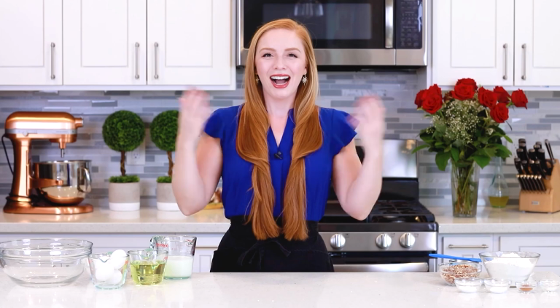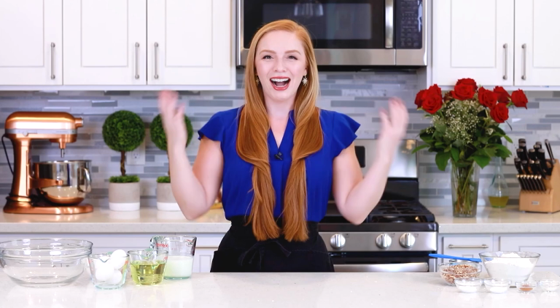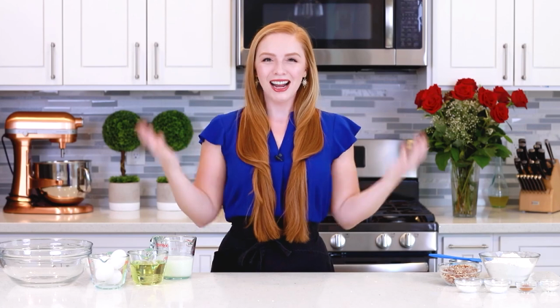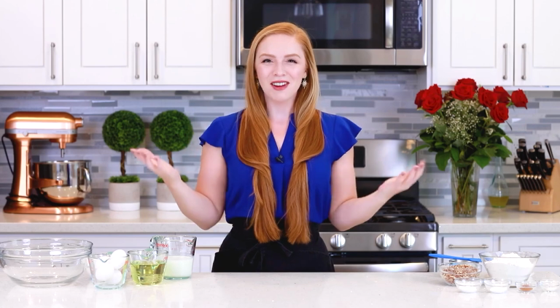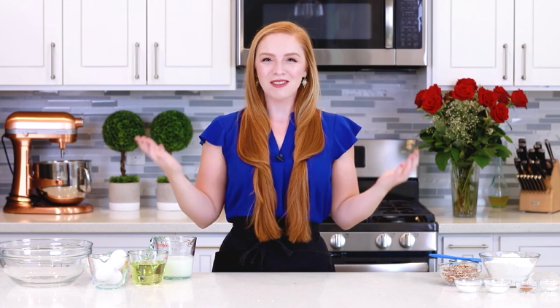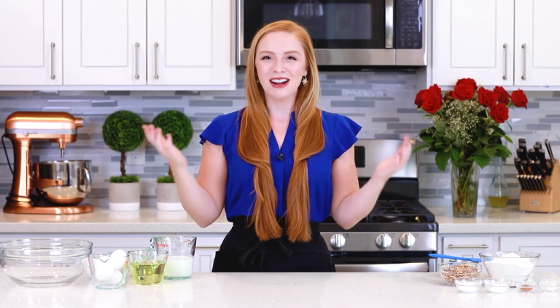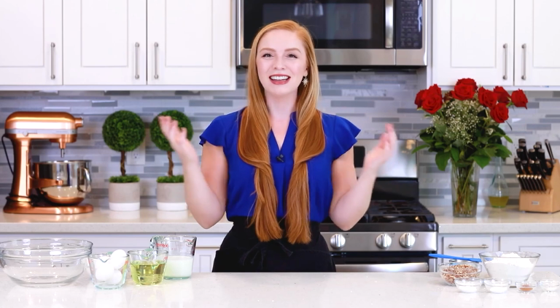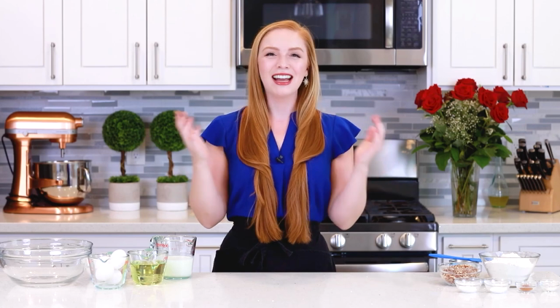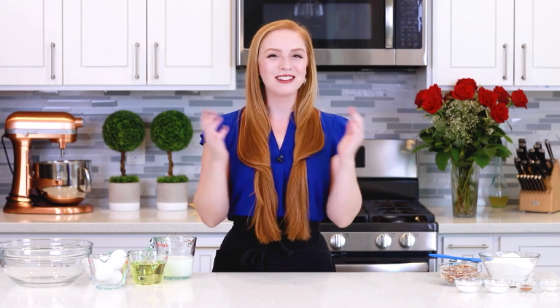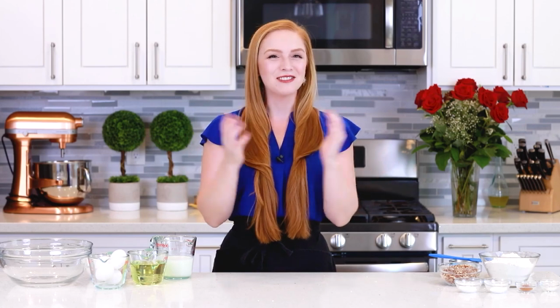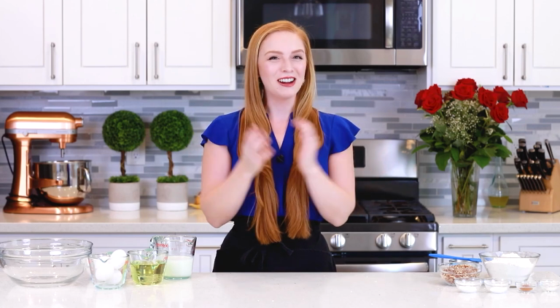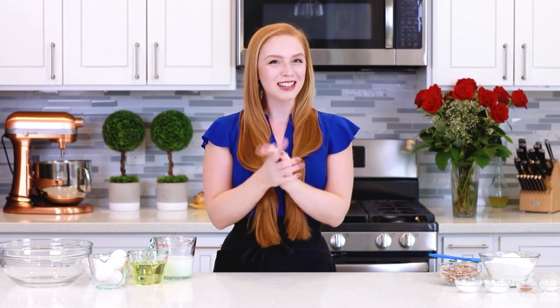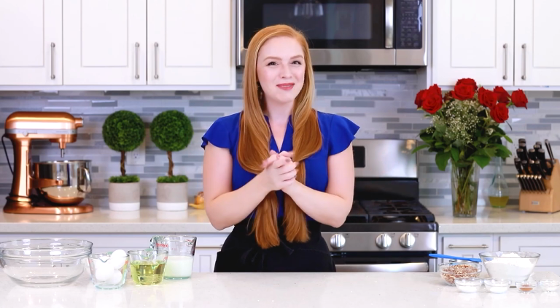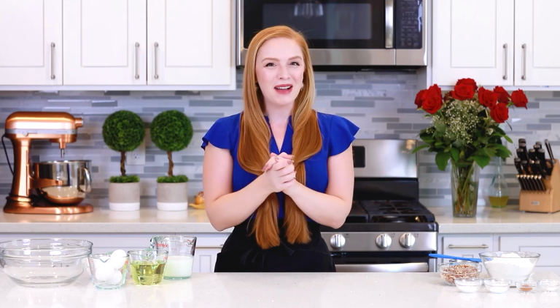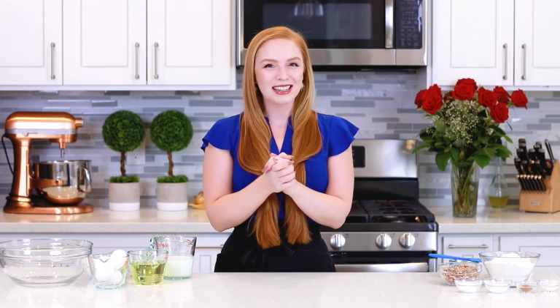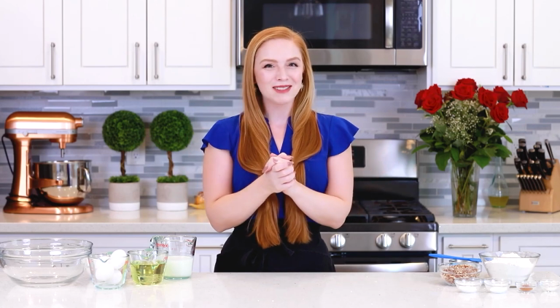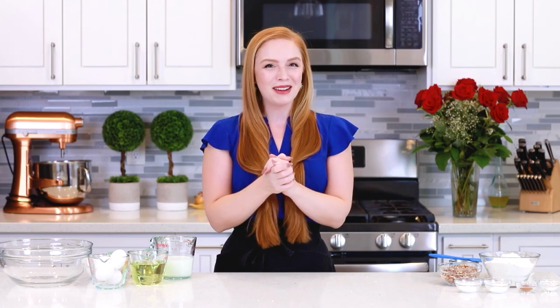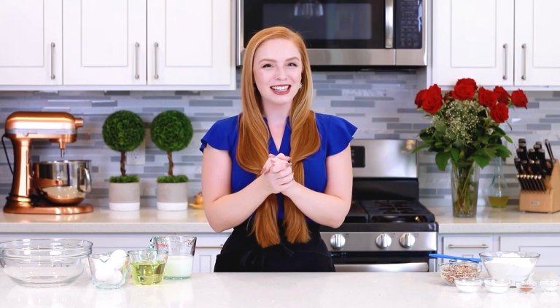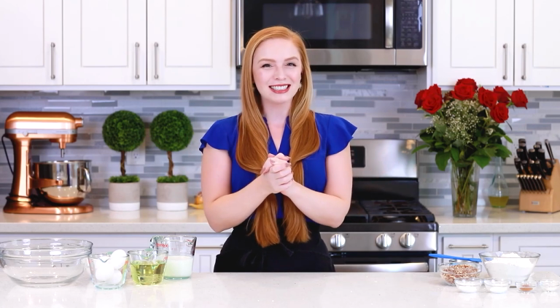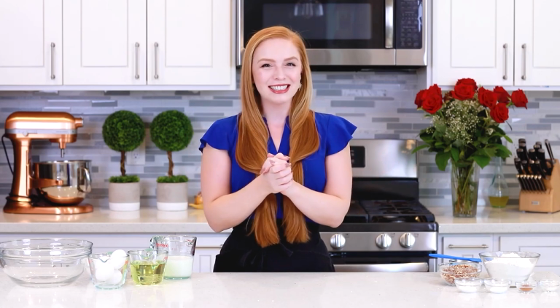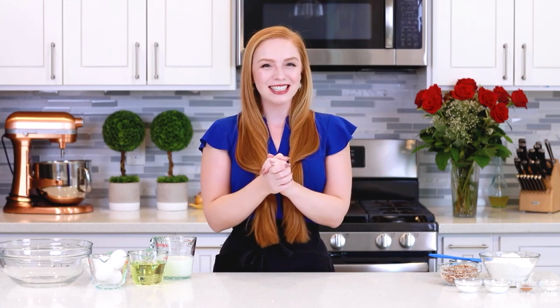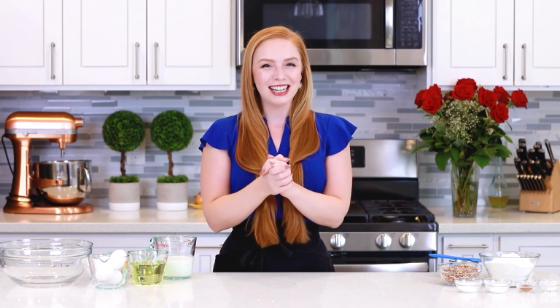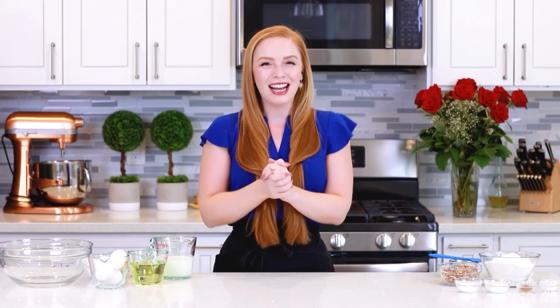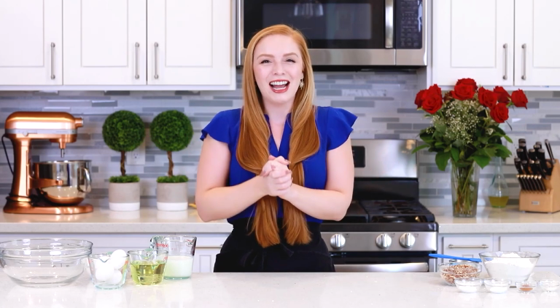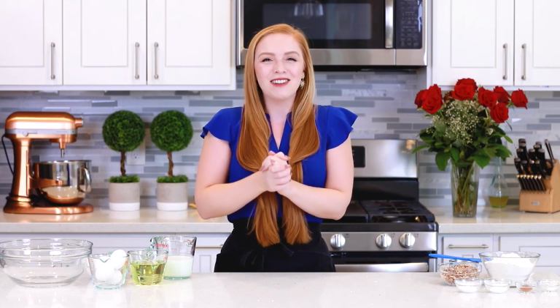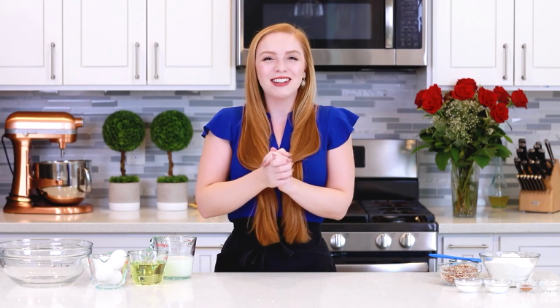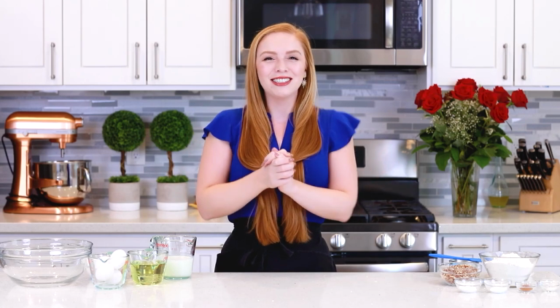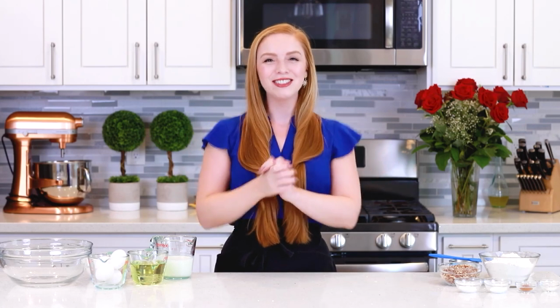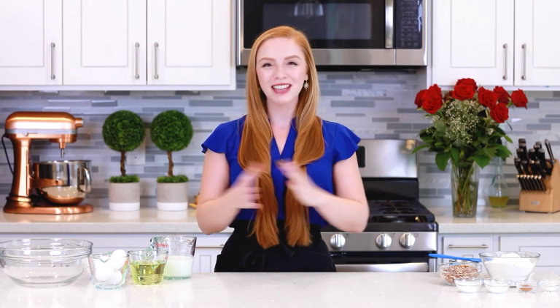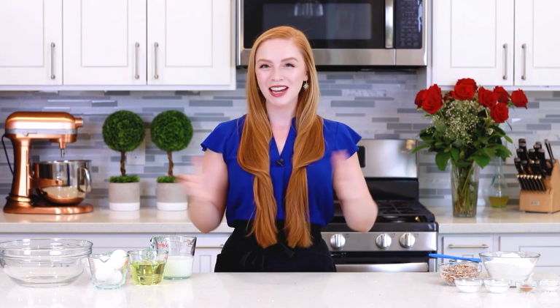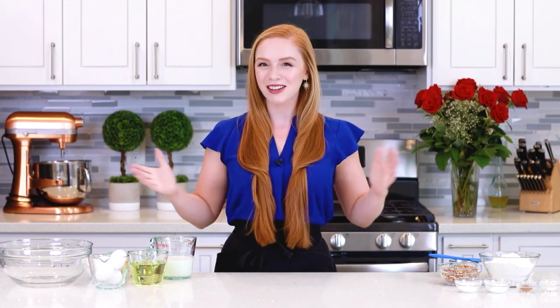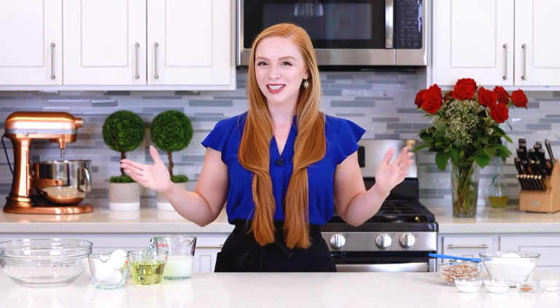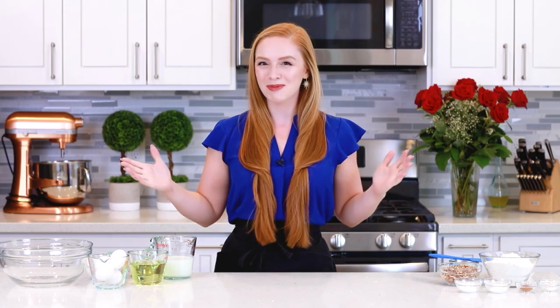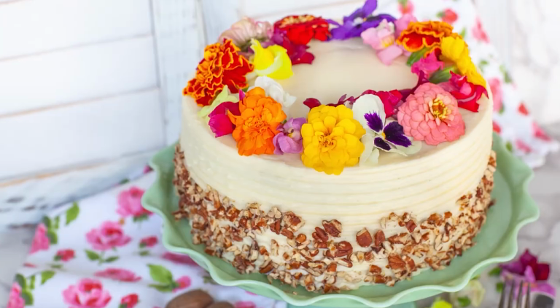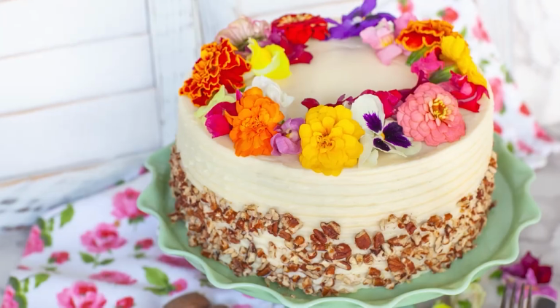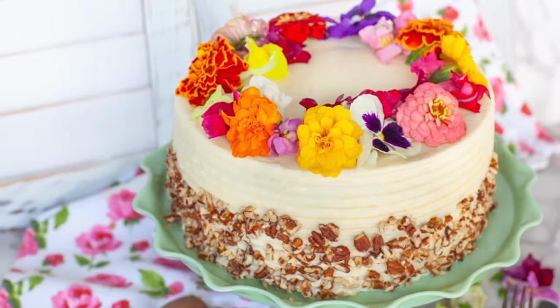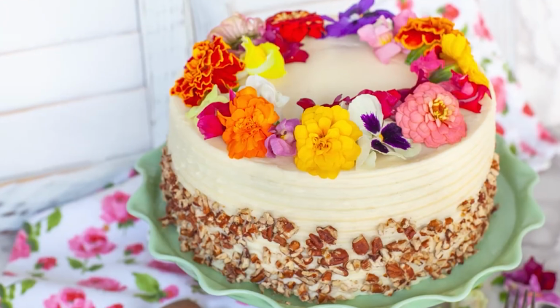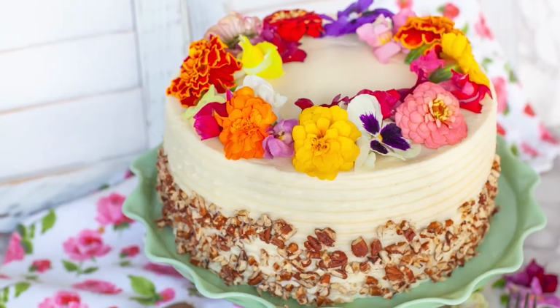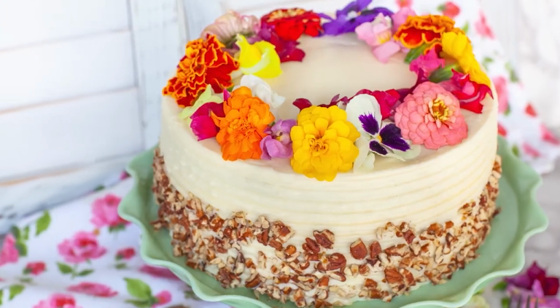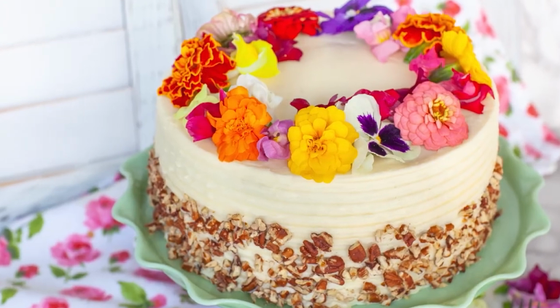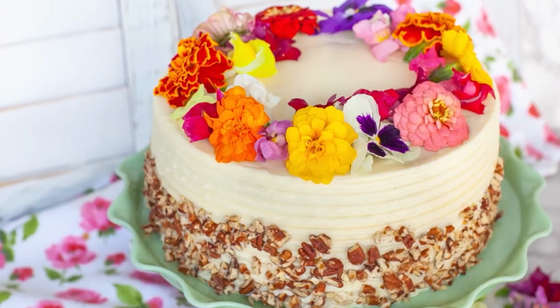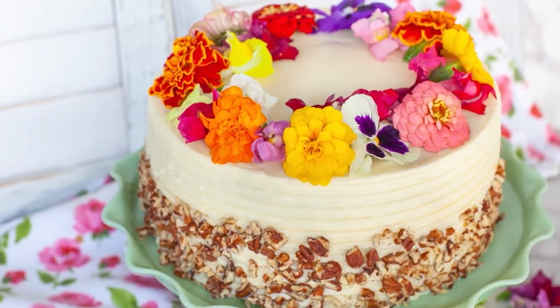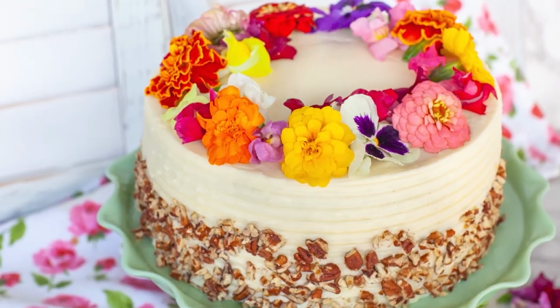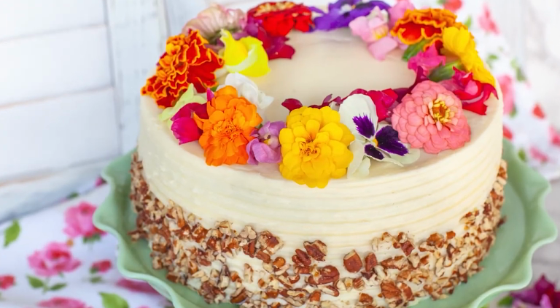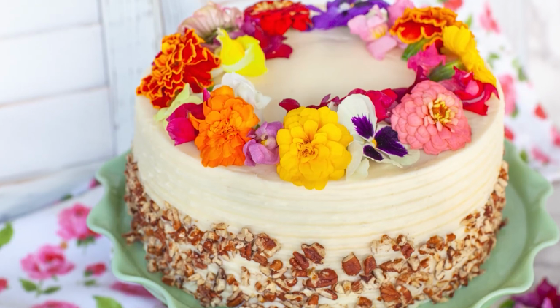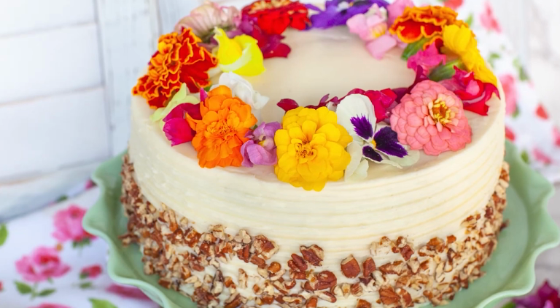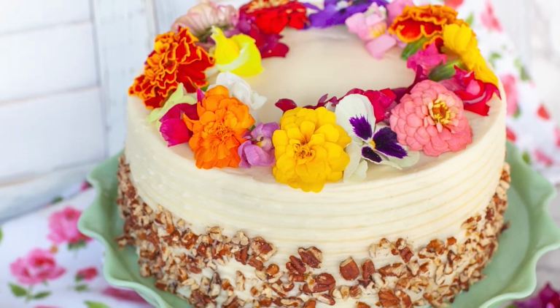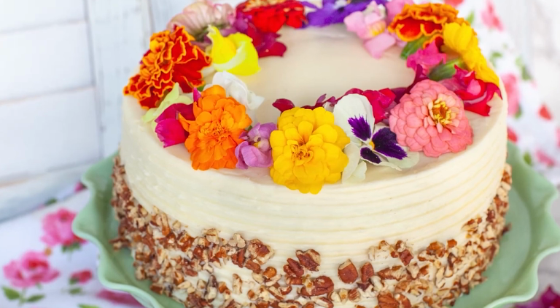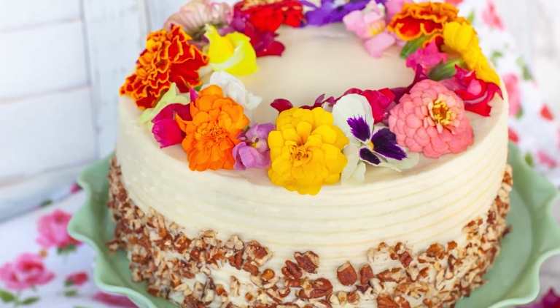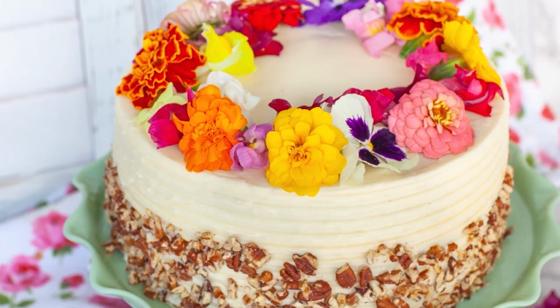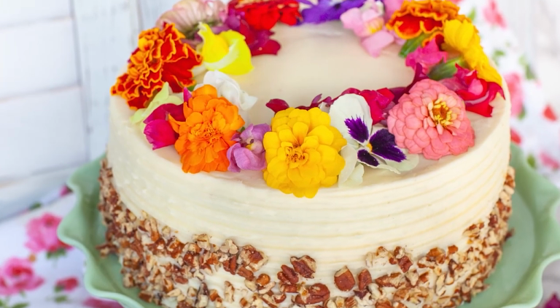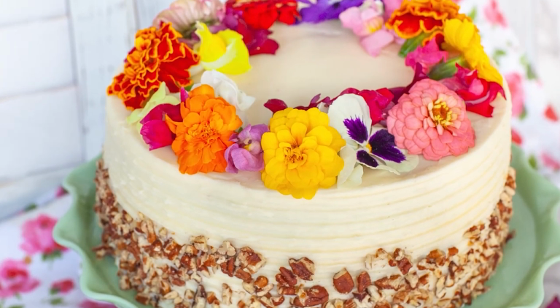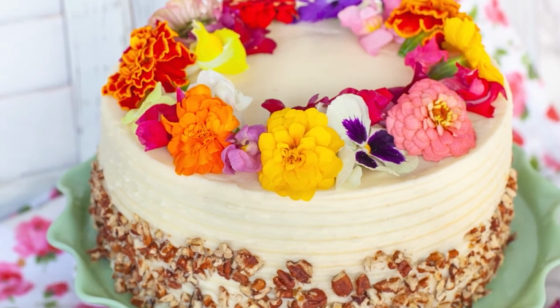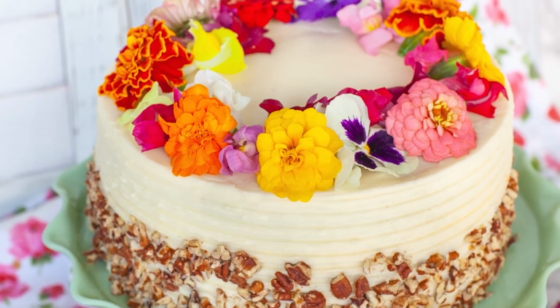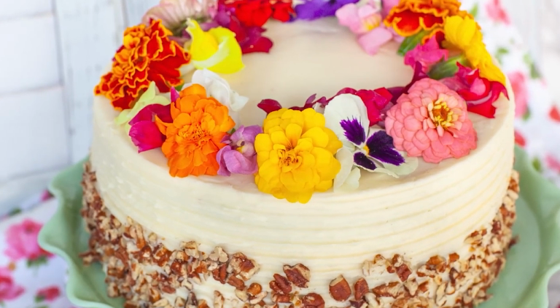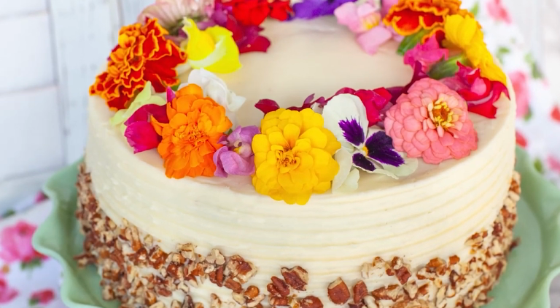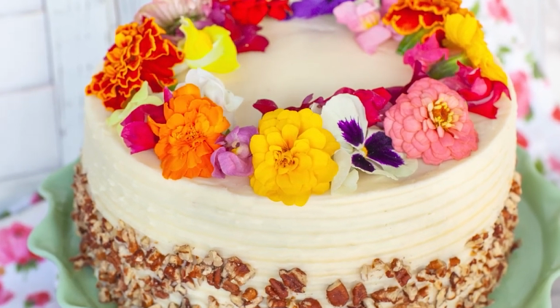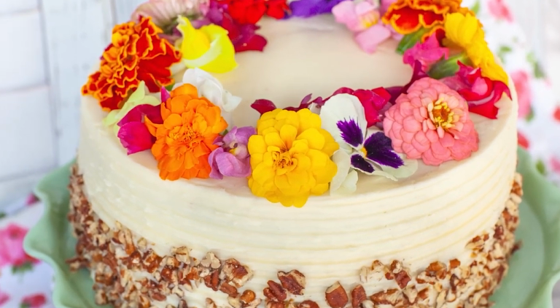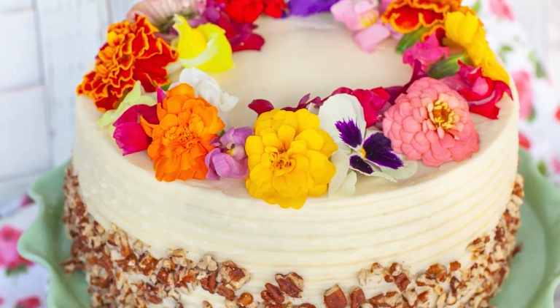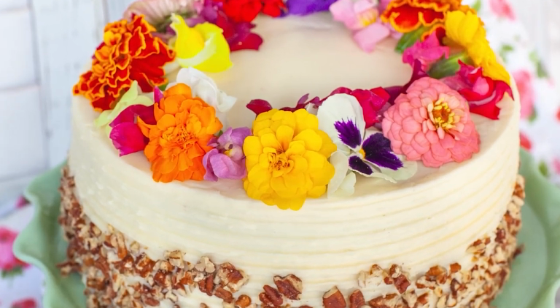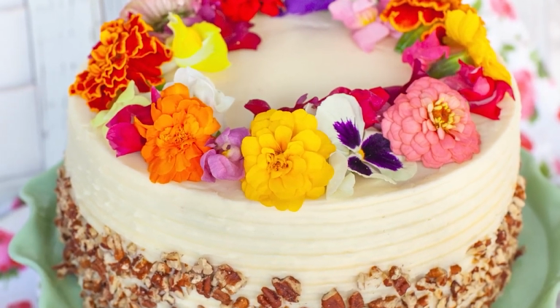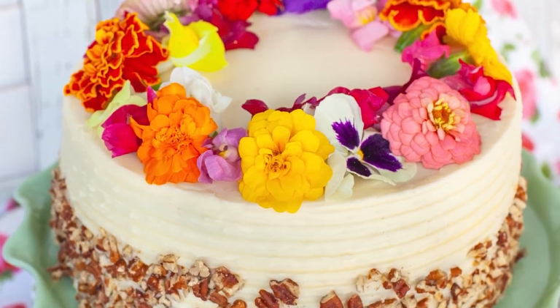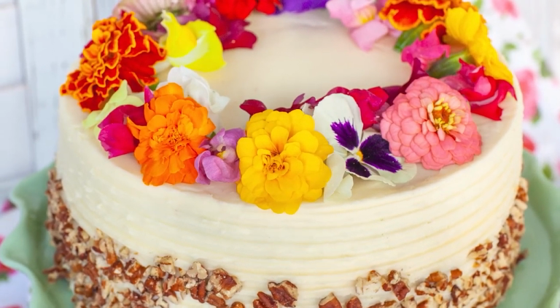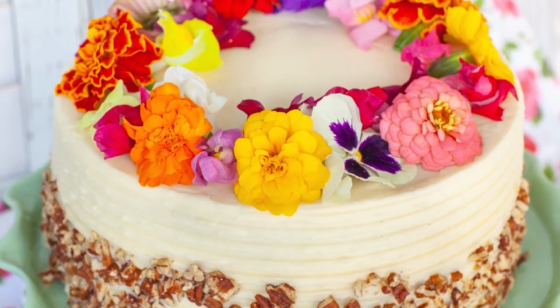Hi everyone, and welcome back to my kitchen! Today, I have a new cake recipe for you guys, and I want to show you how to make a classic hummingbird cake!